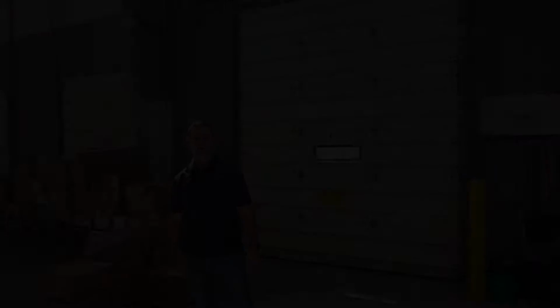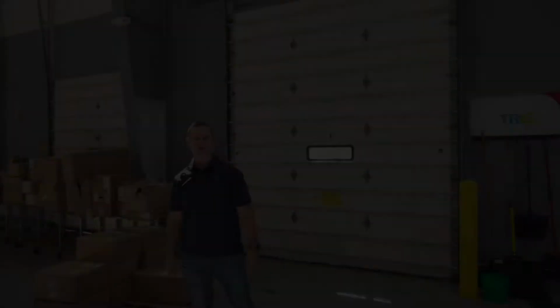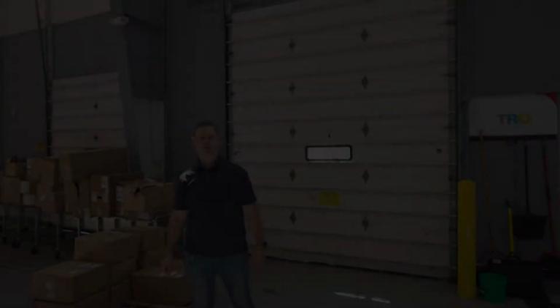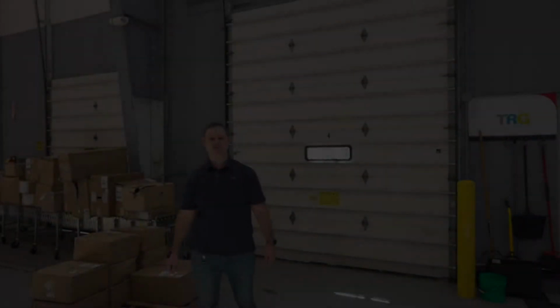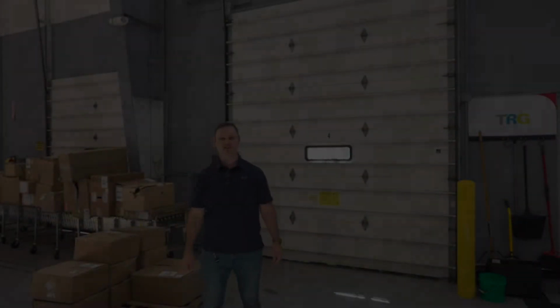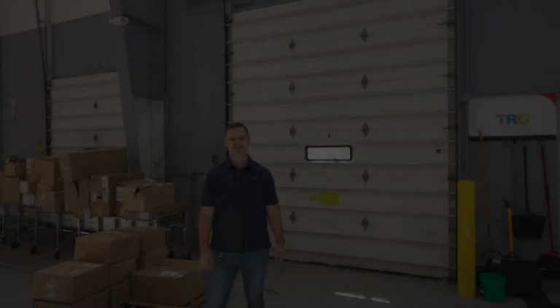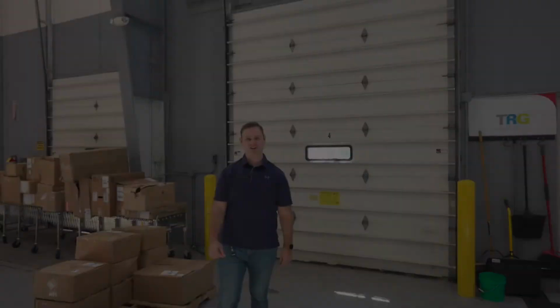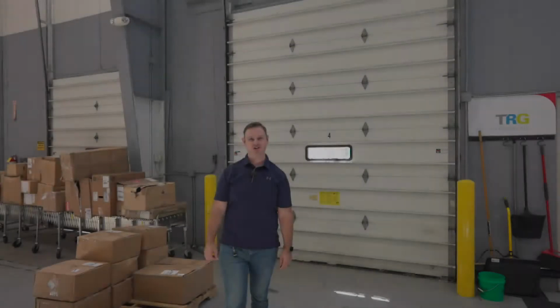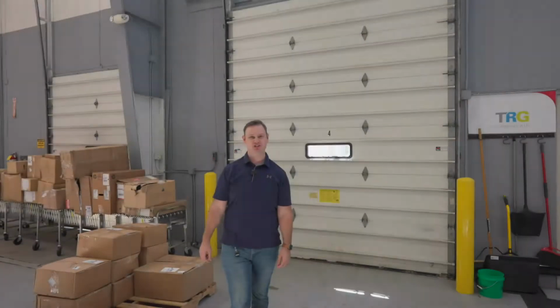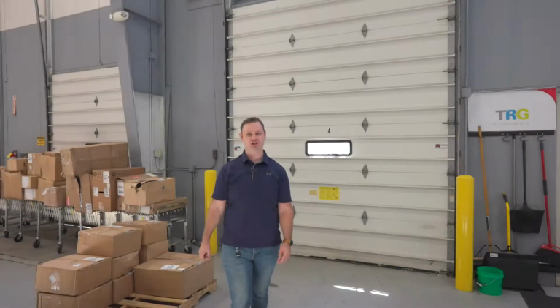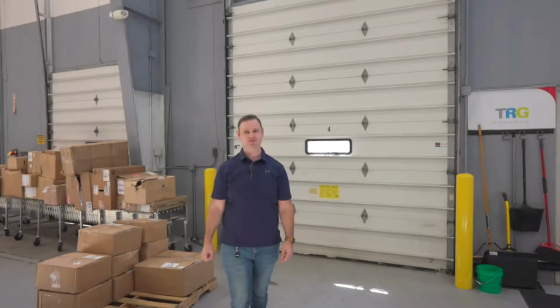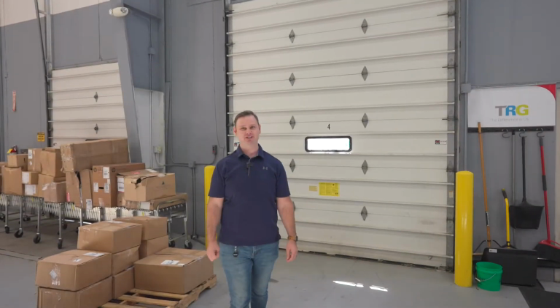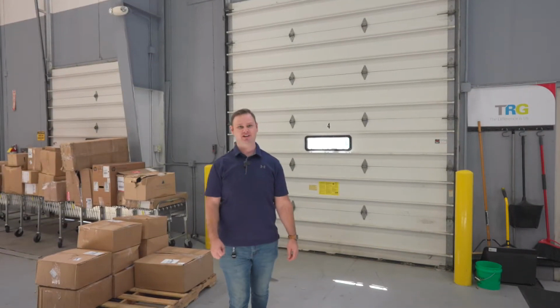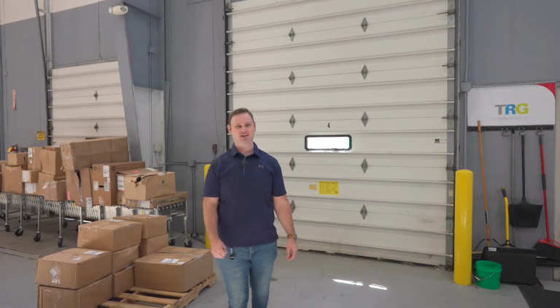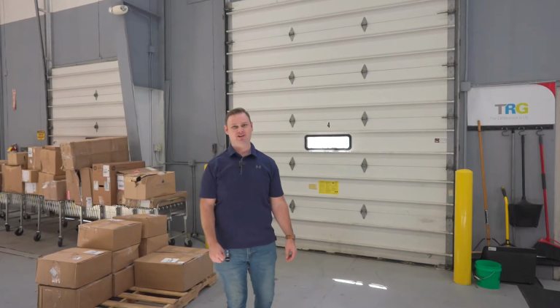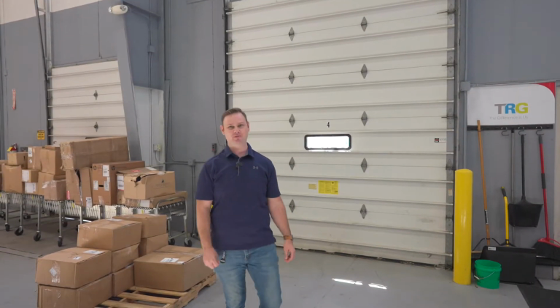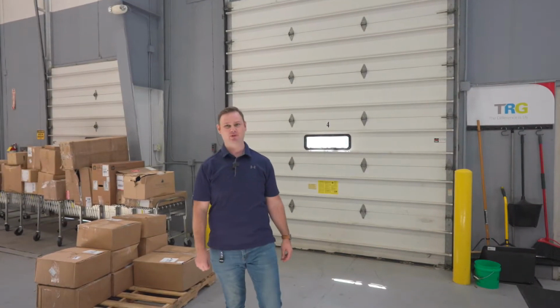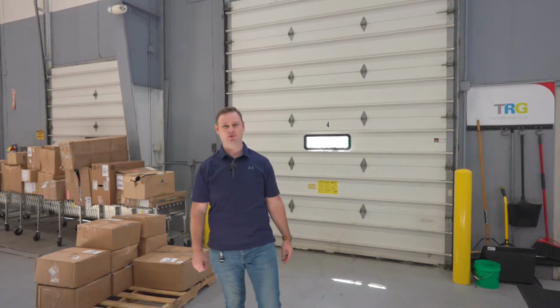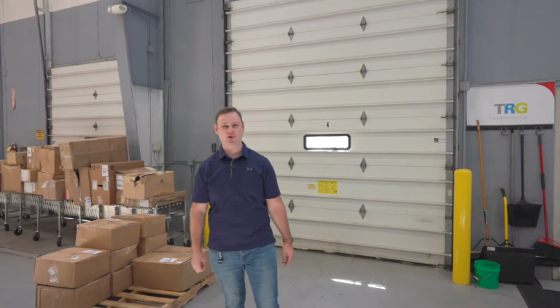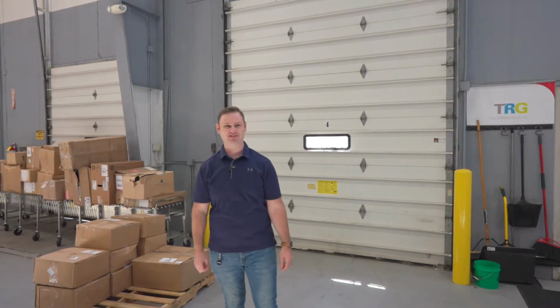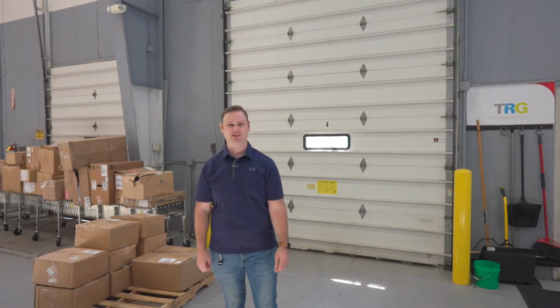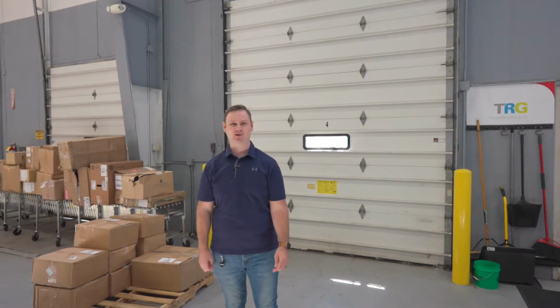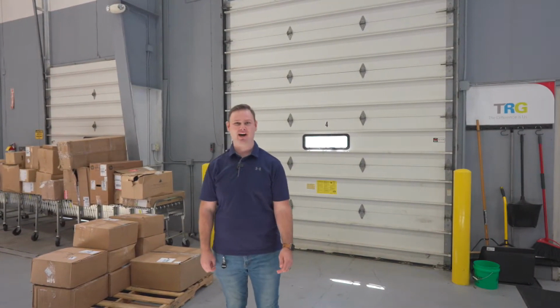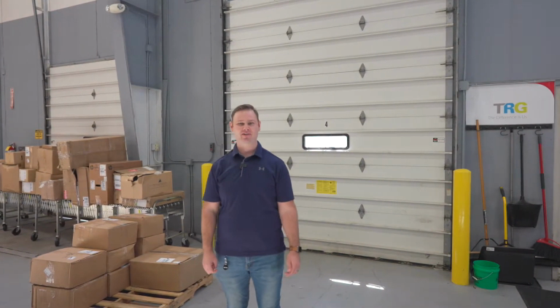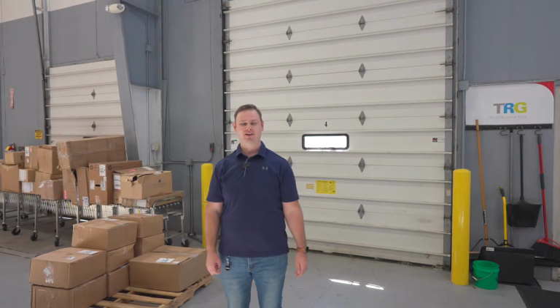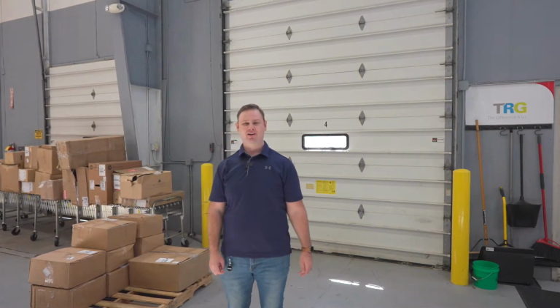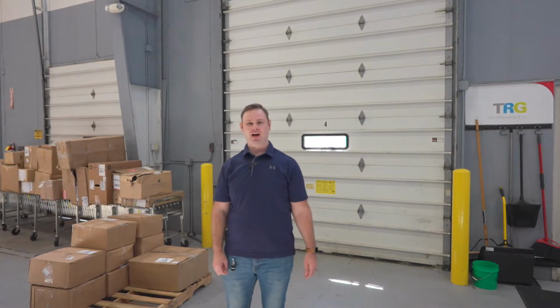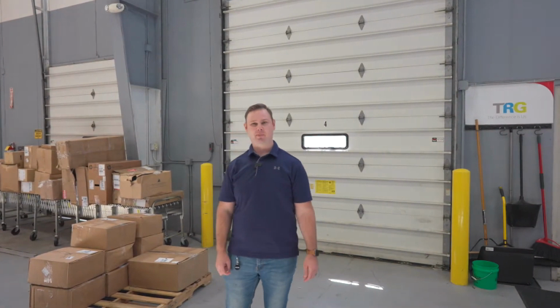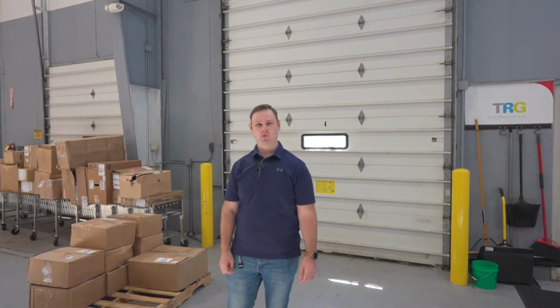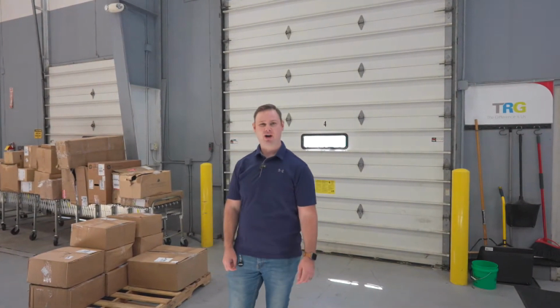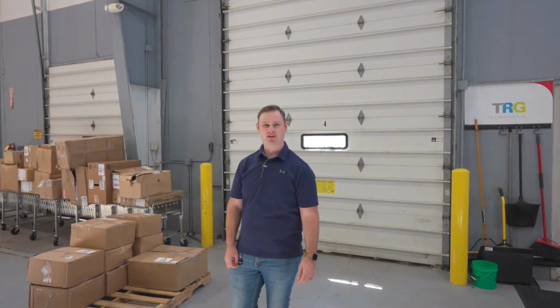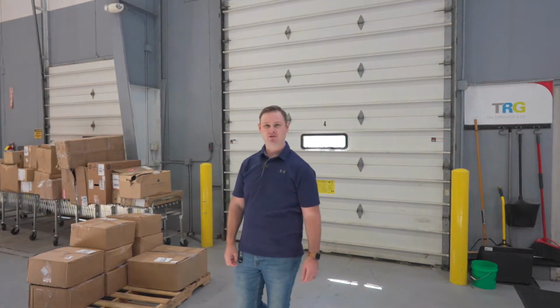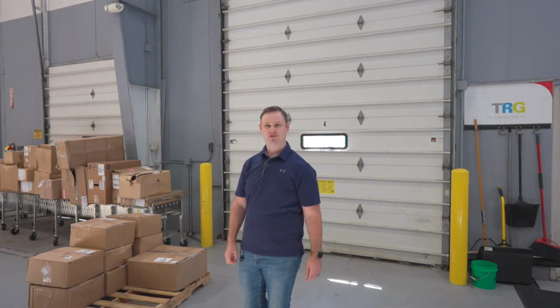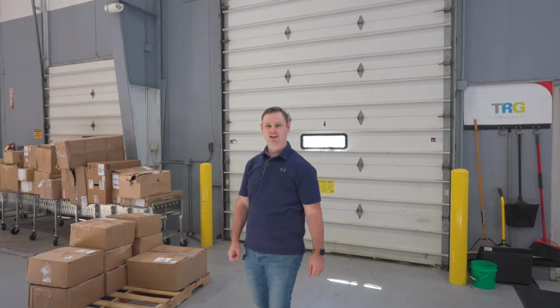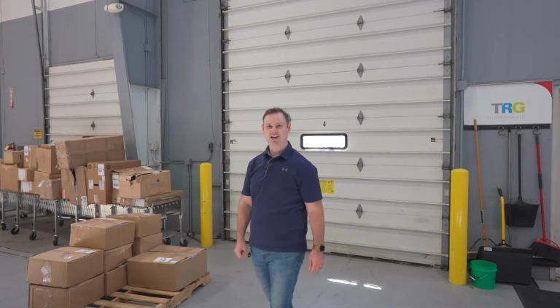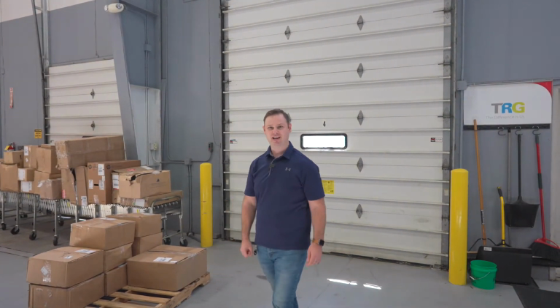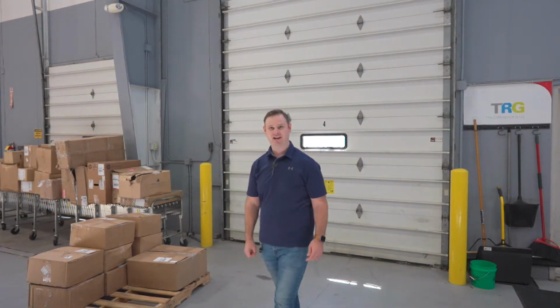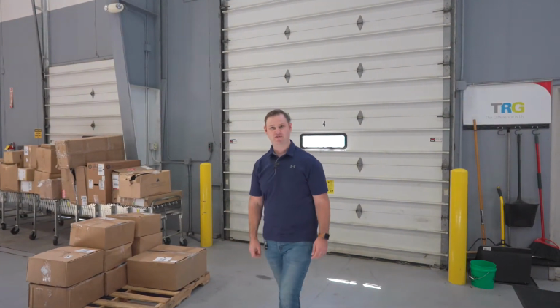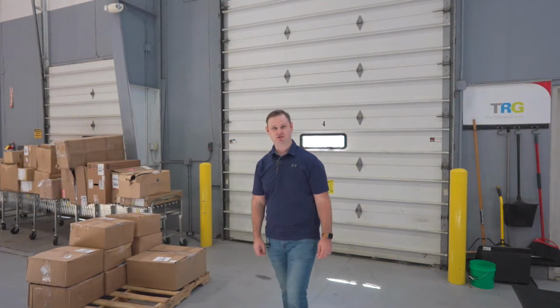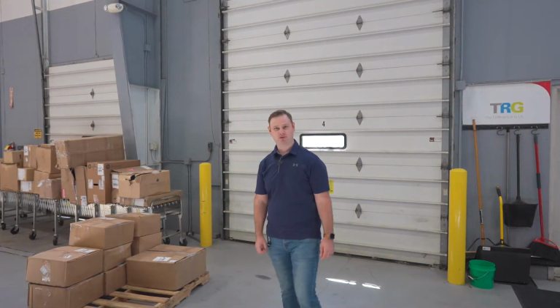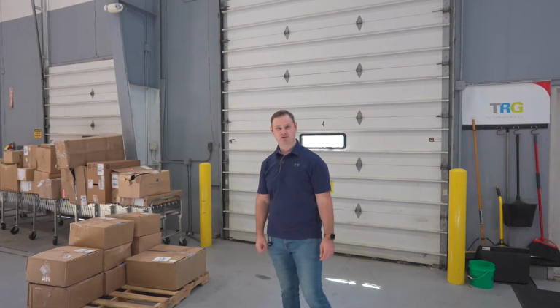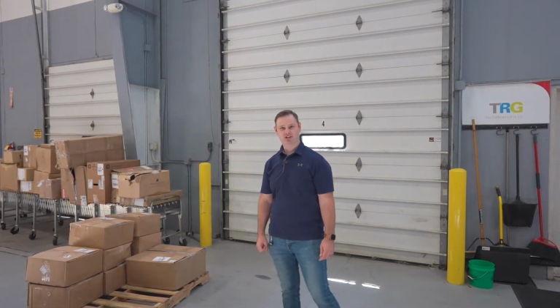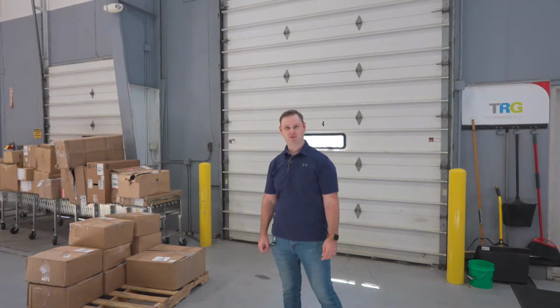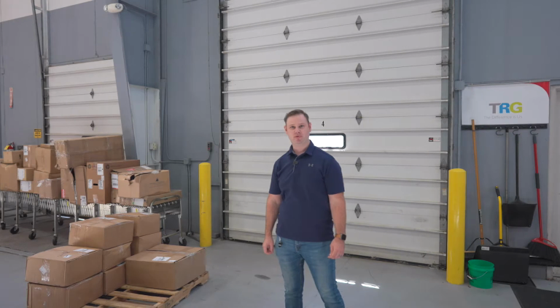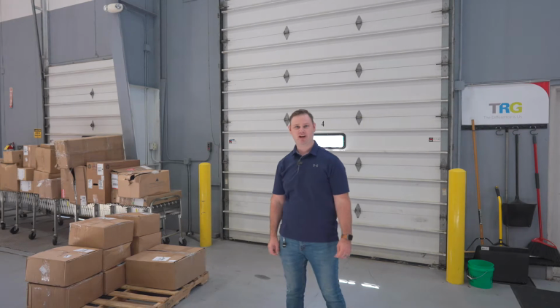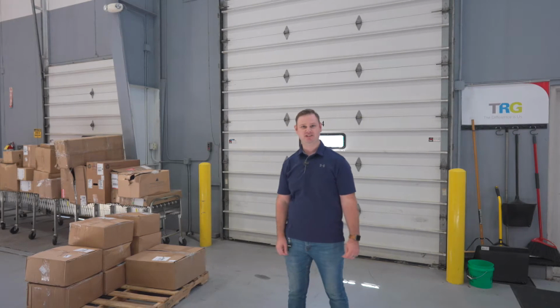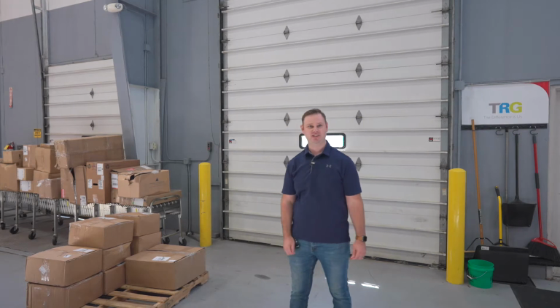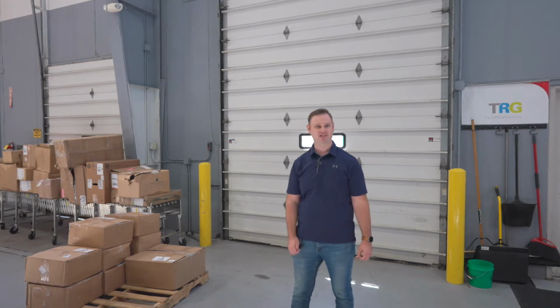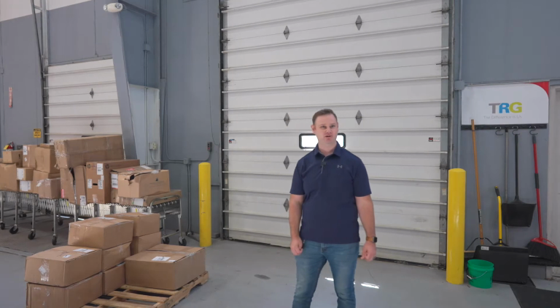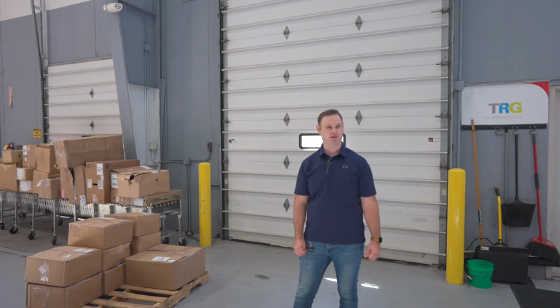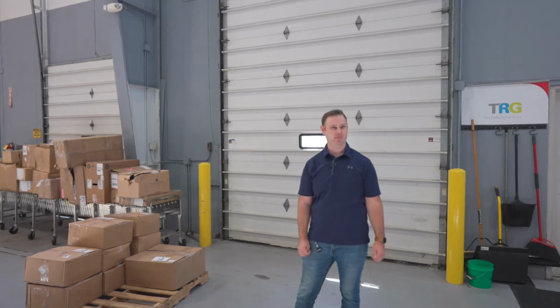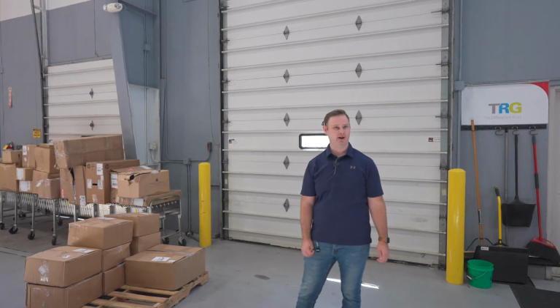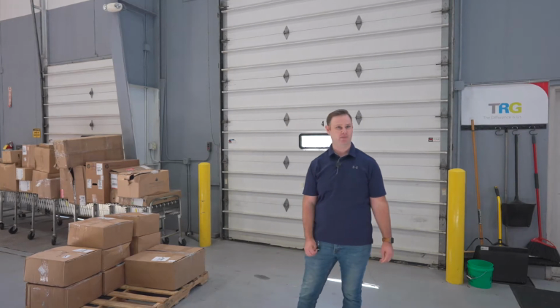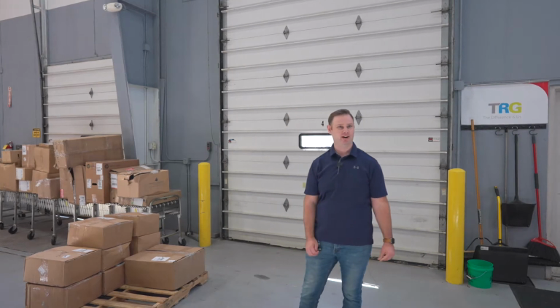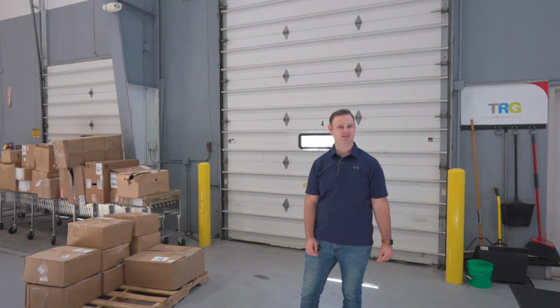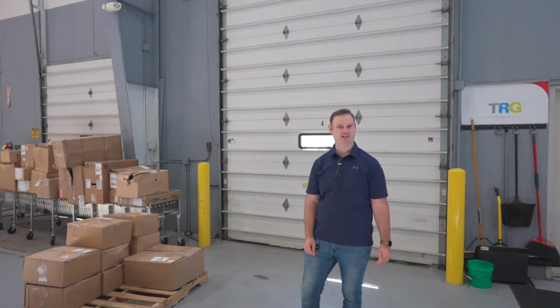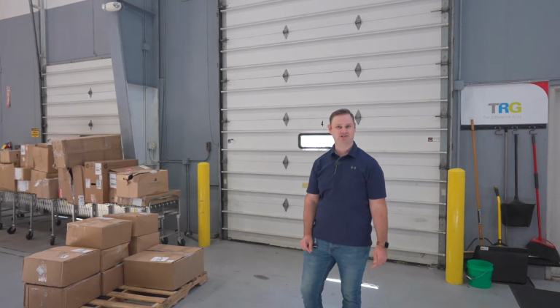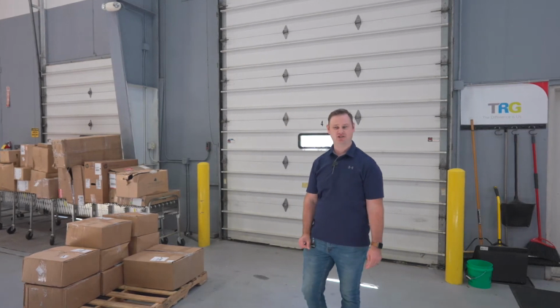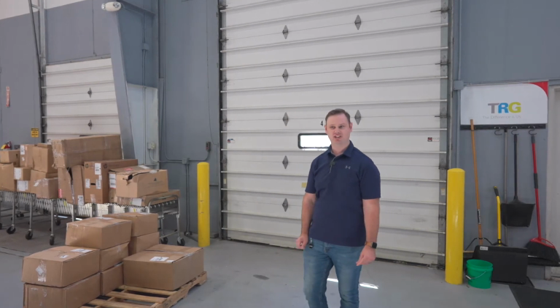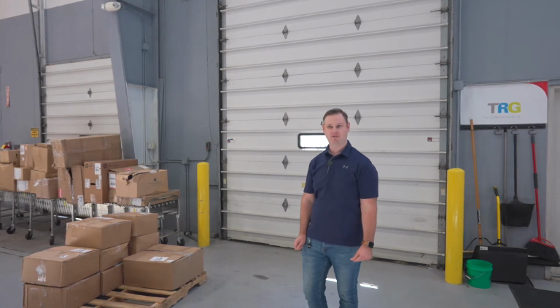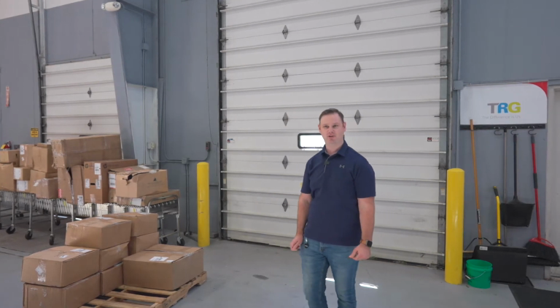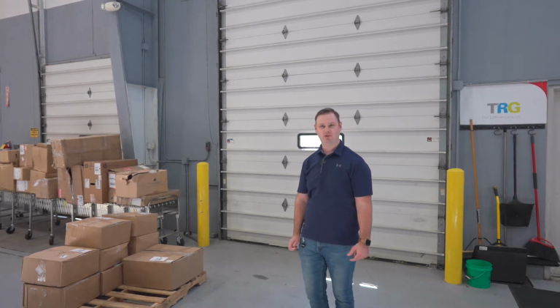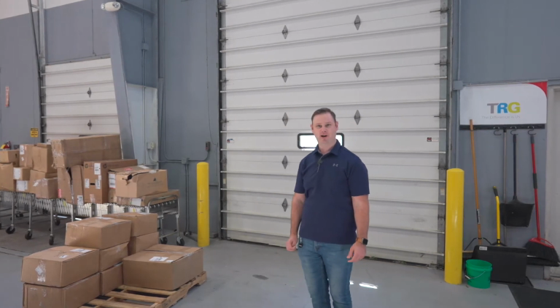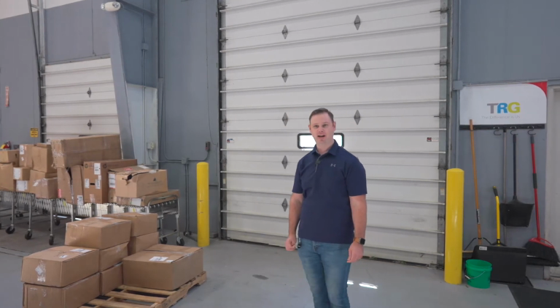Welcome to TRG Service Center in beautiful Westlake, Ohio. I'm going to walk you through today our receiving process into our repair process and just give you a little tour.